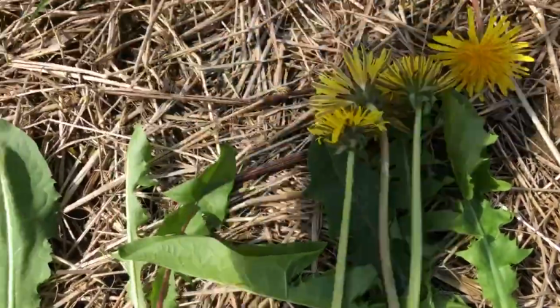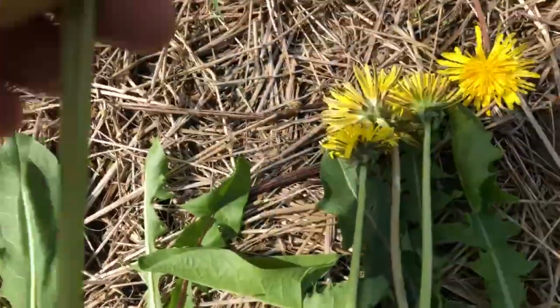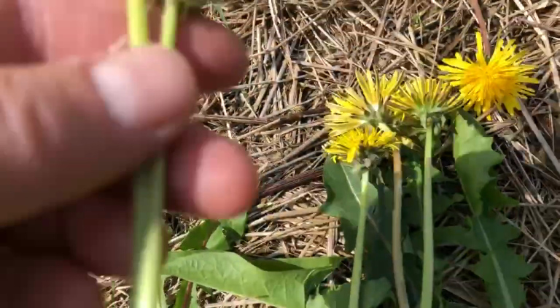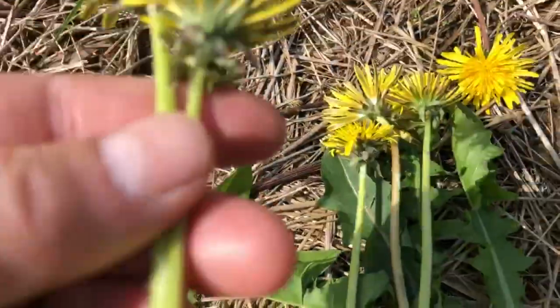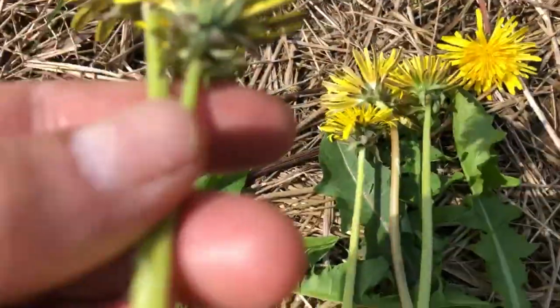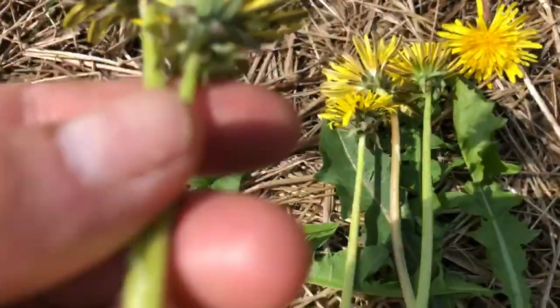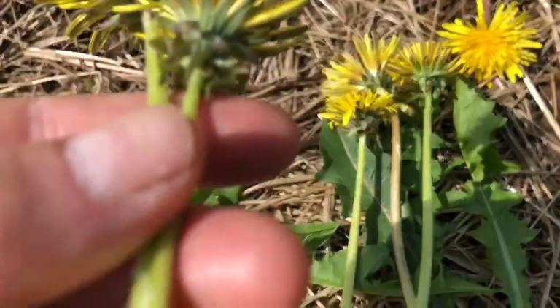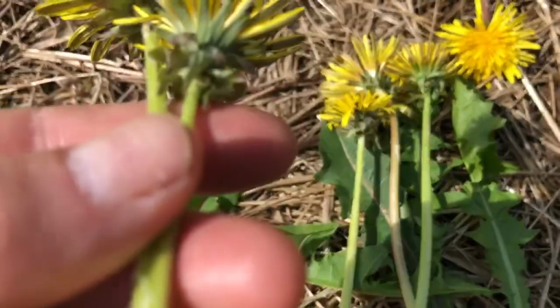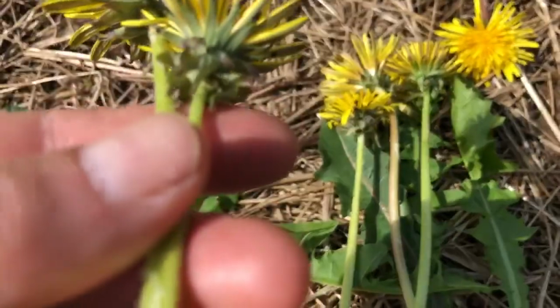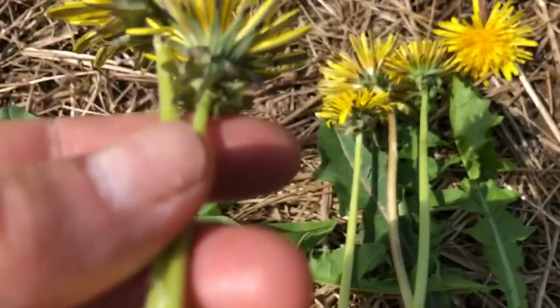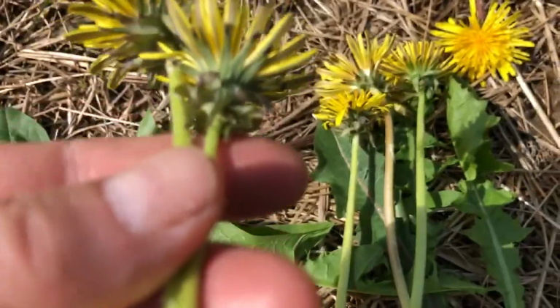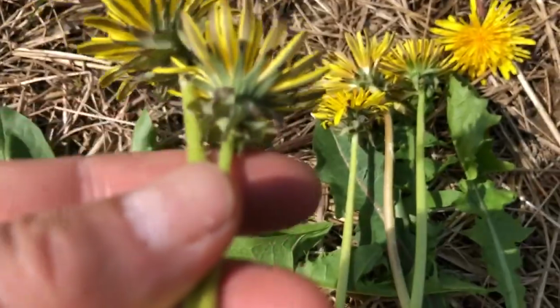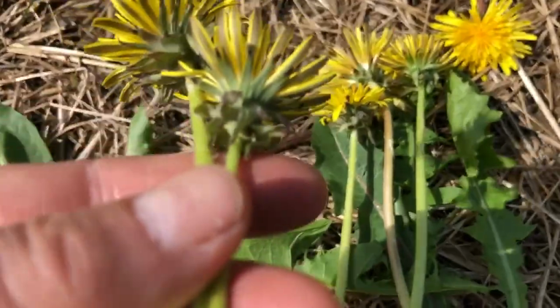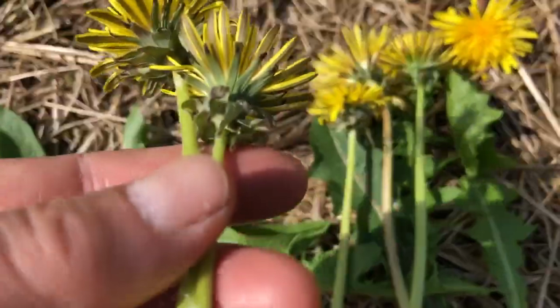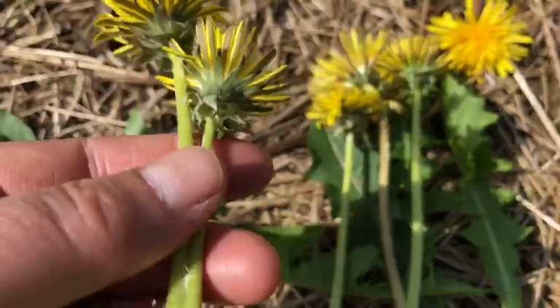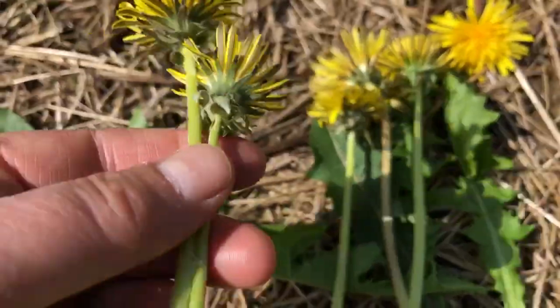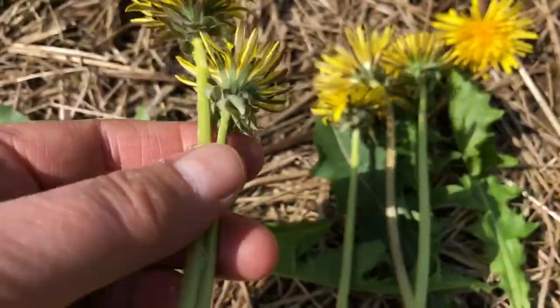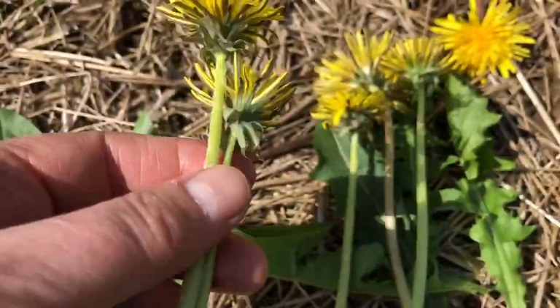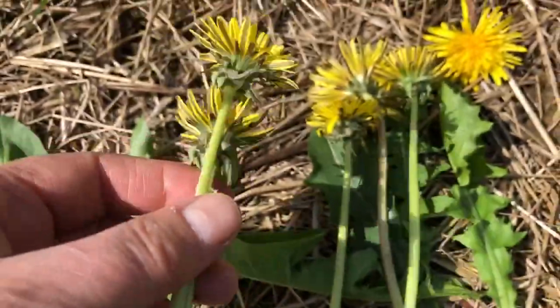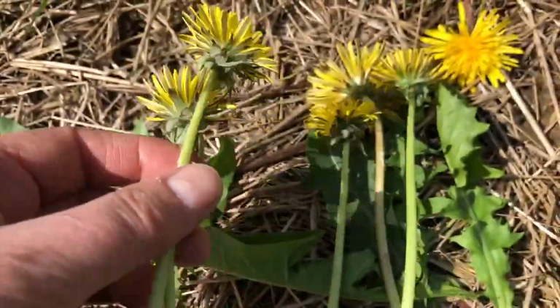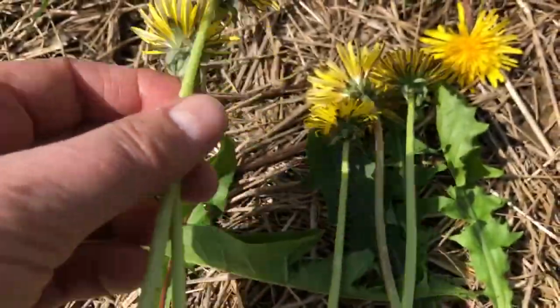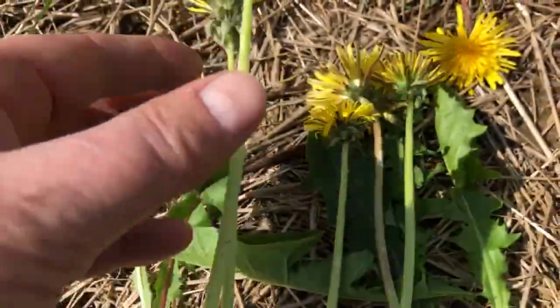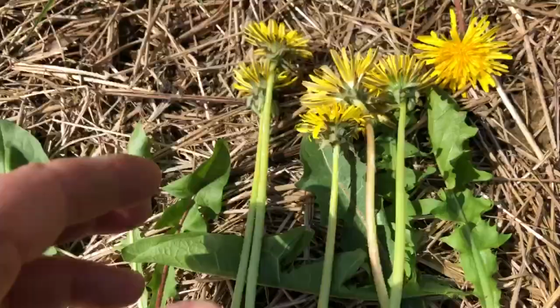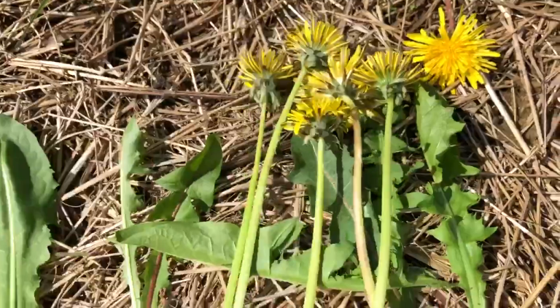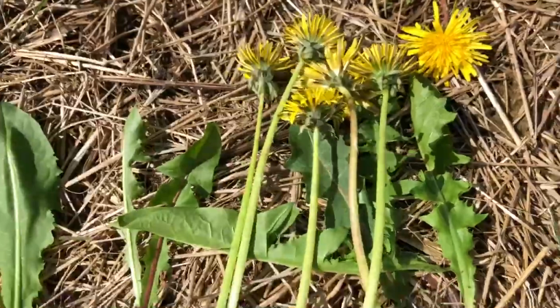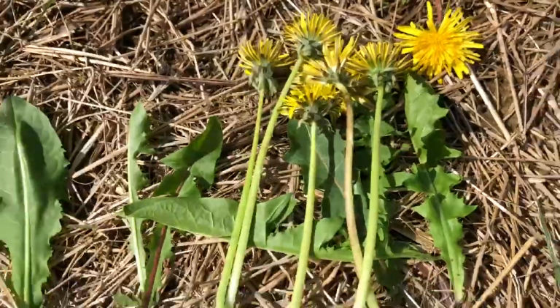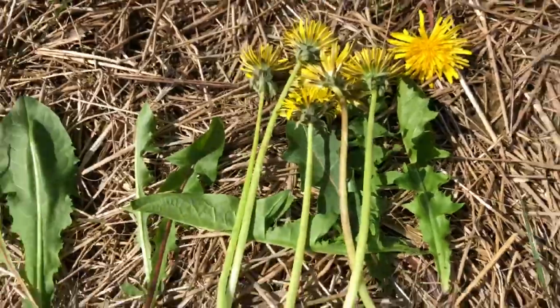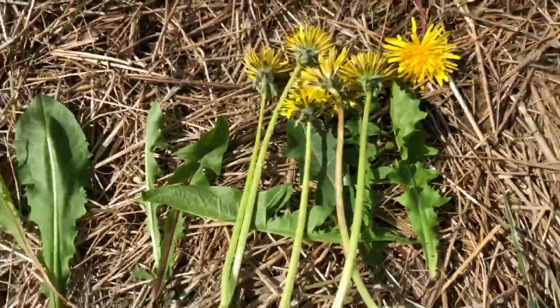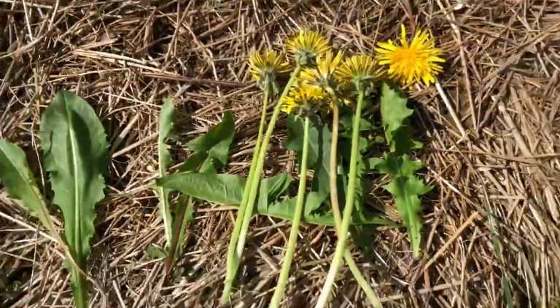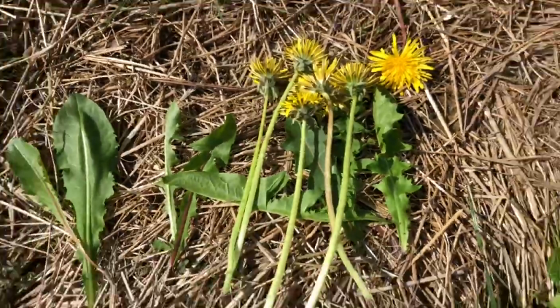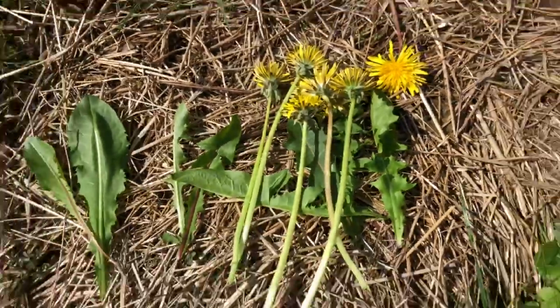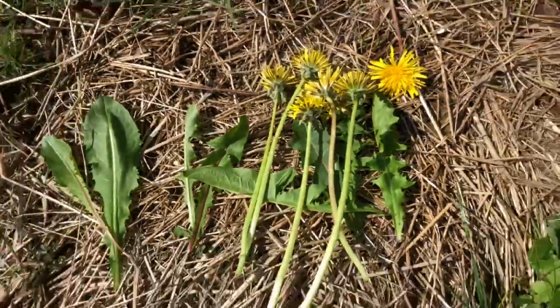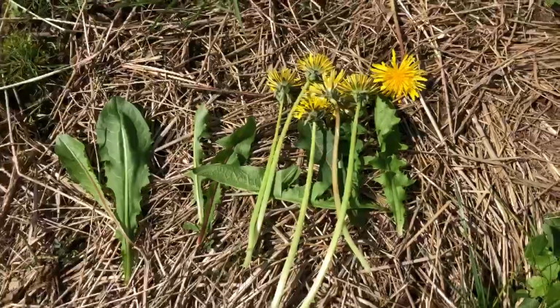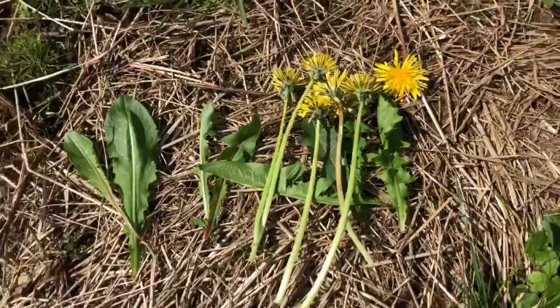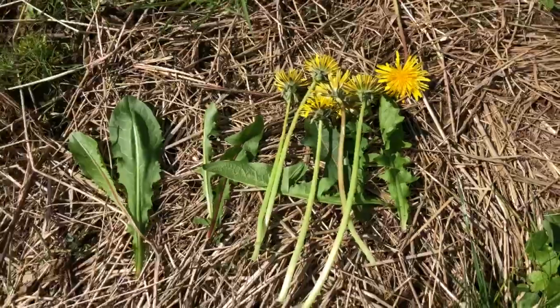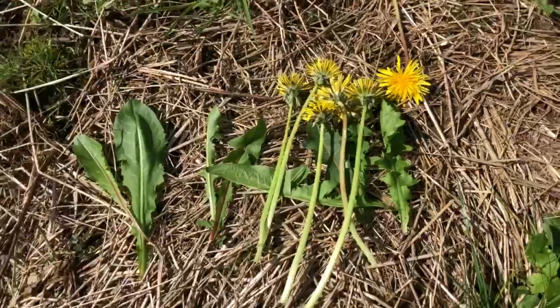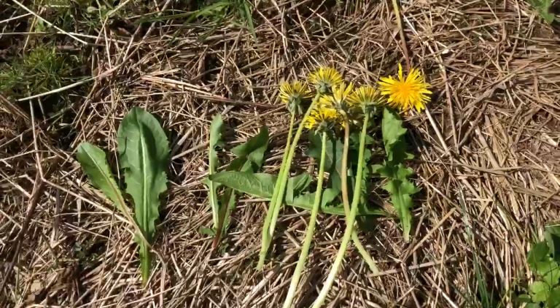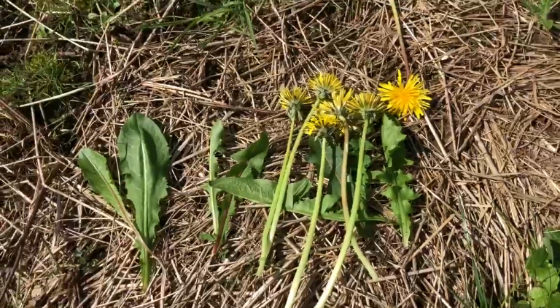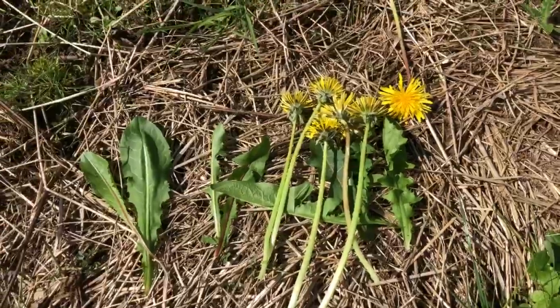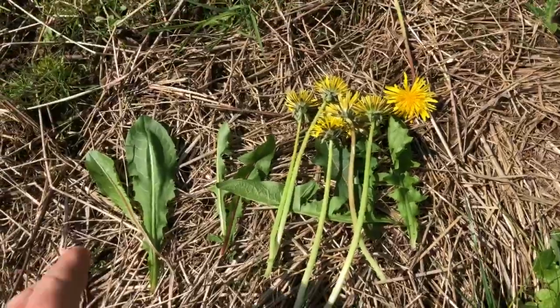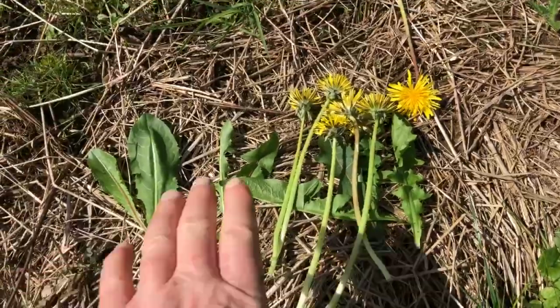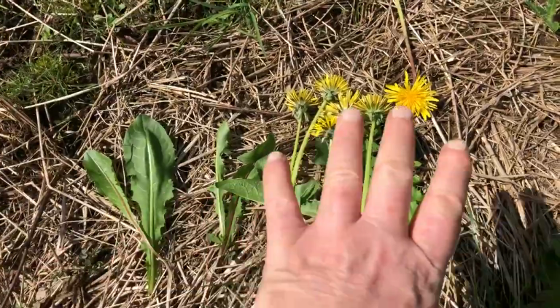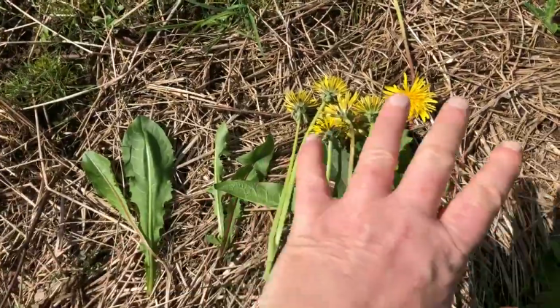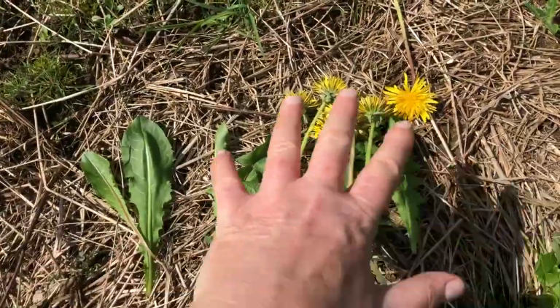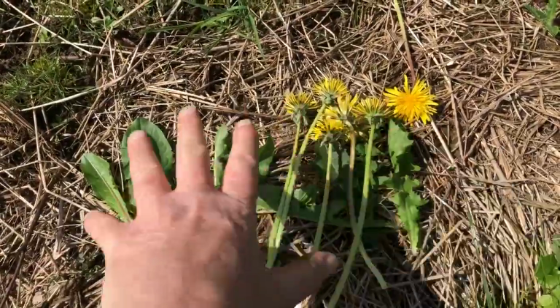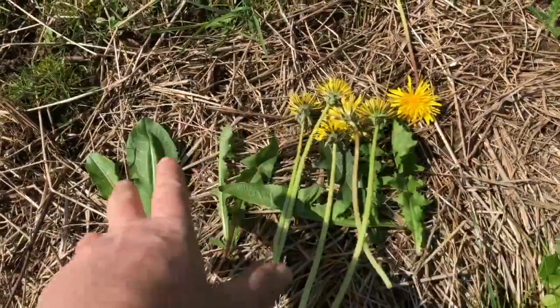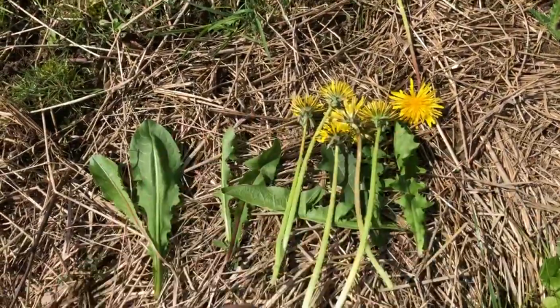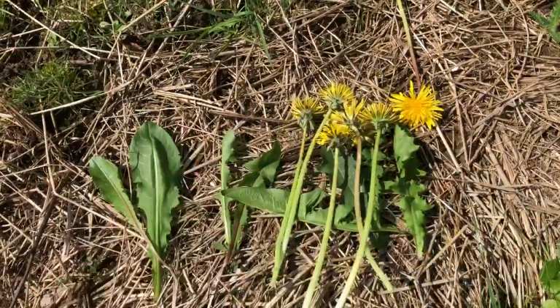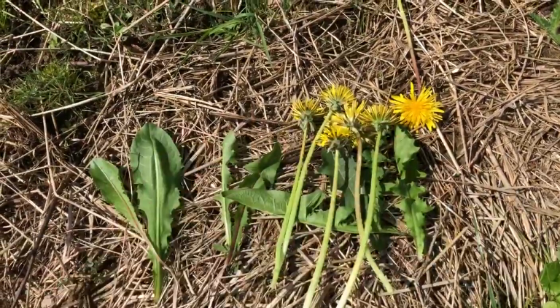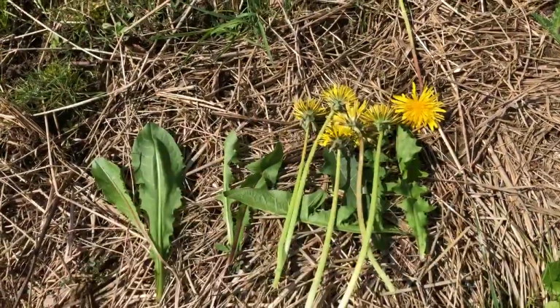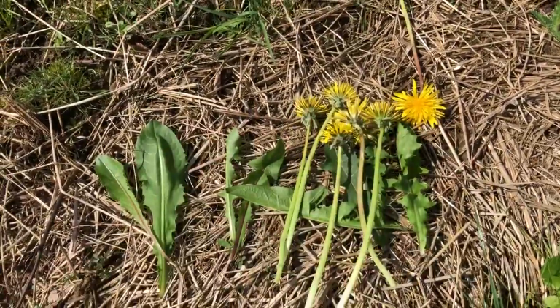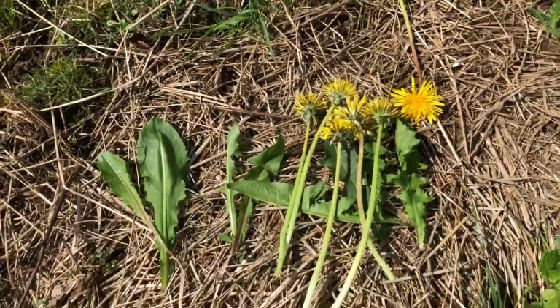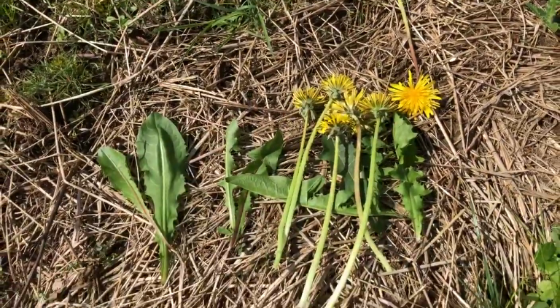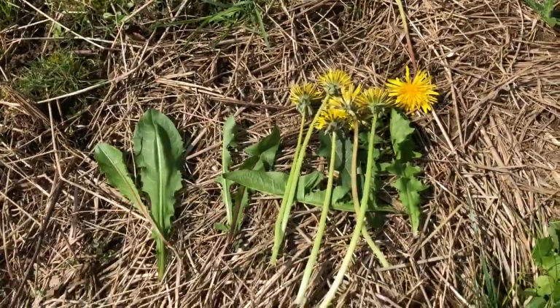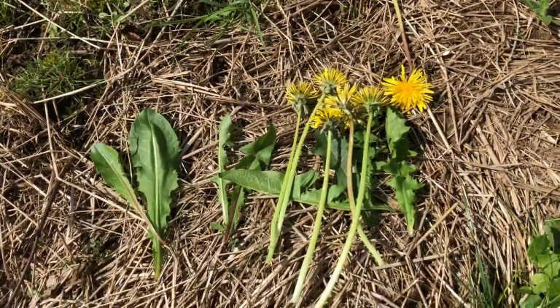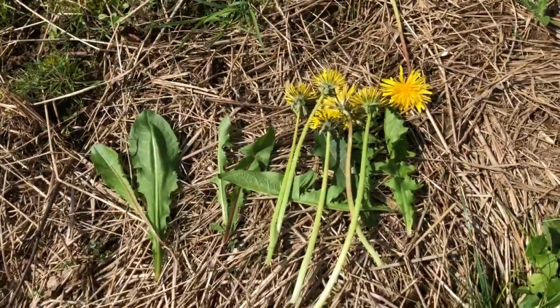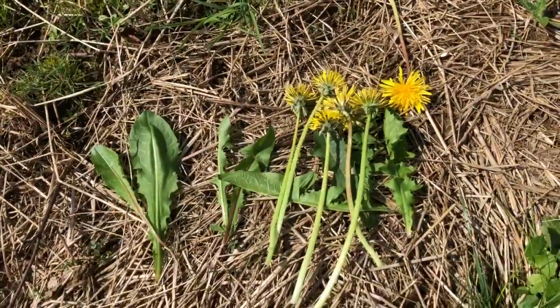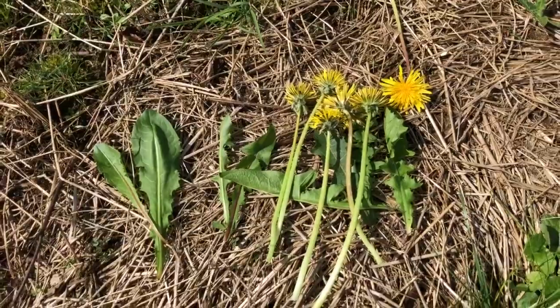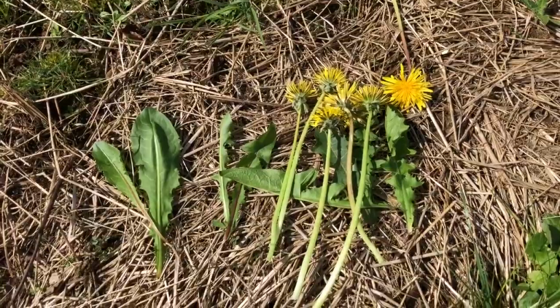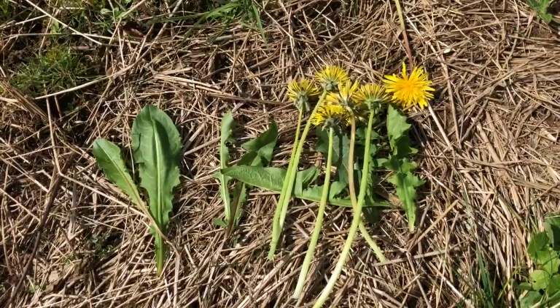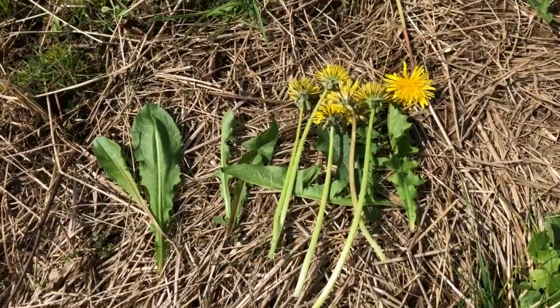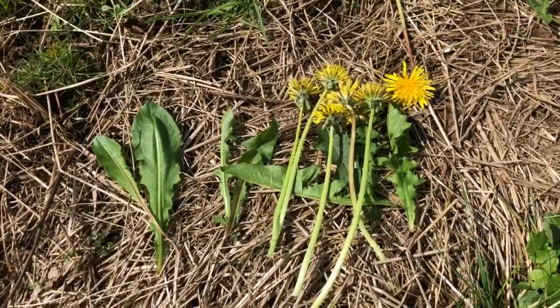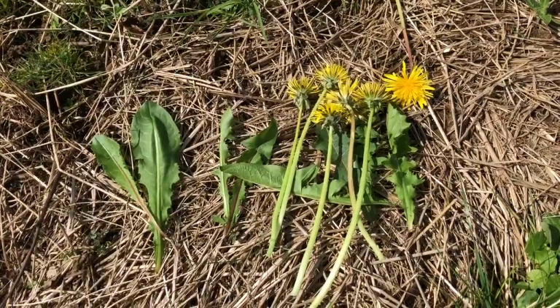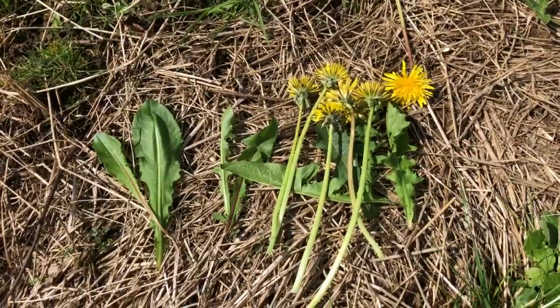I don't know the different varieties, I don't know what they're called. To me, like most of you, a dandelion is a dandelion. But it's good to know there are so many different varieties.